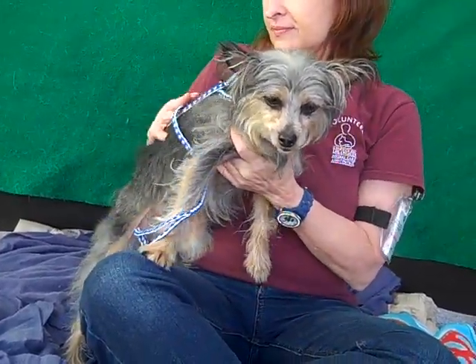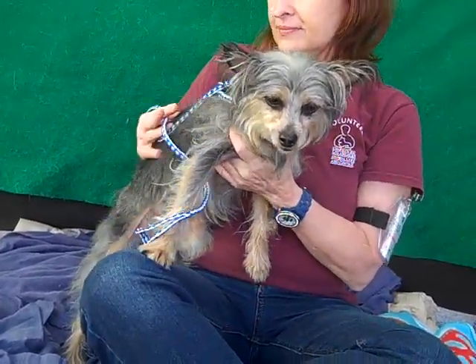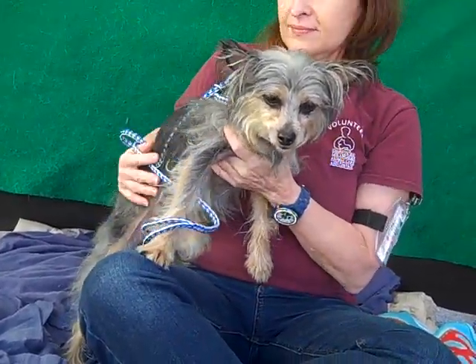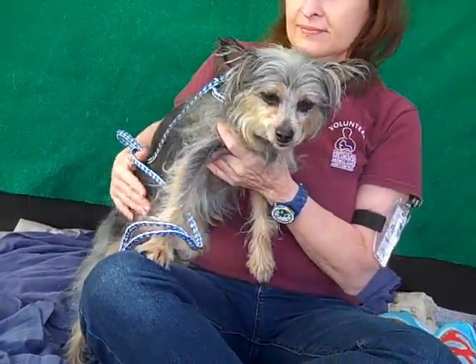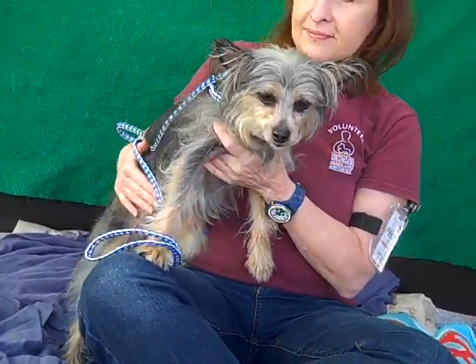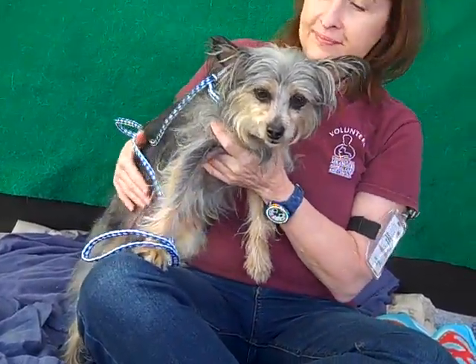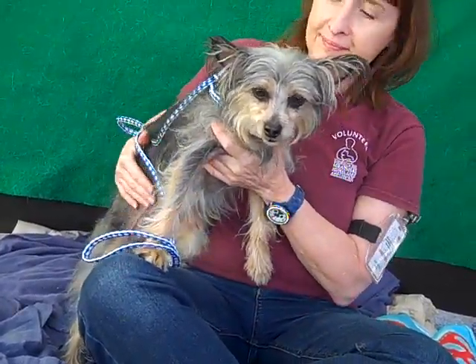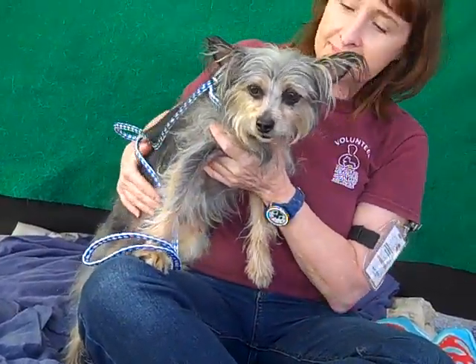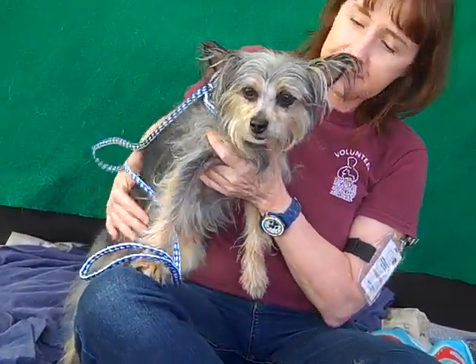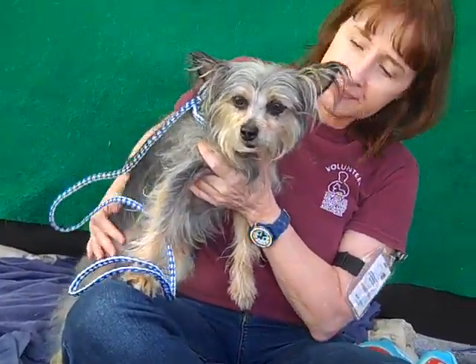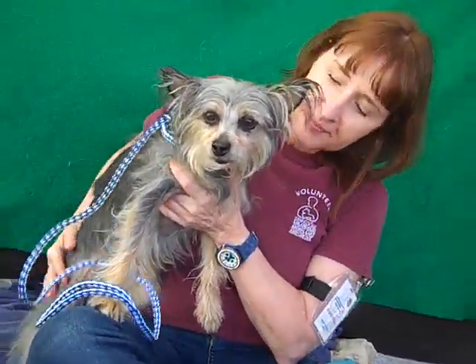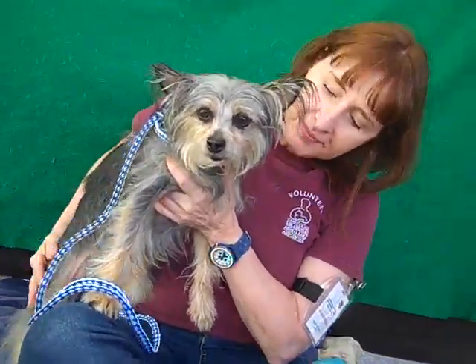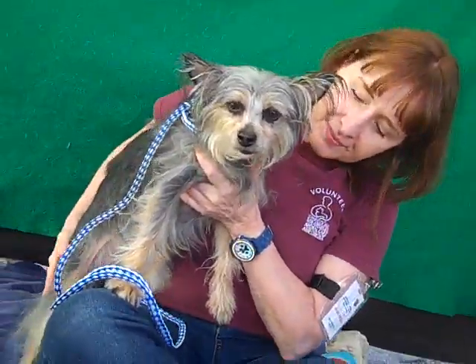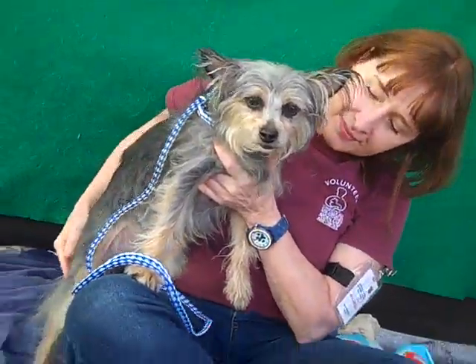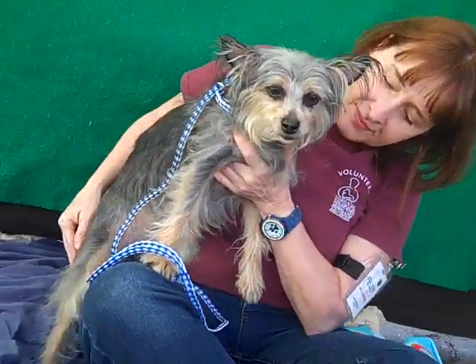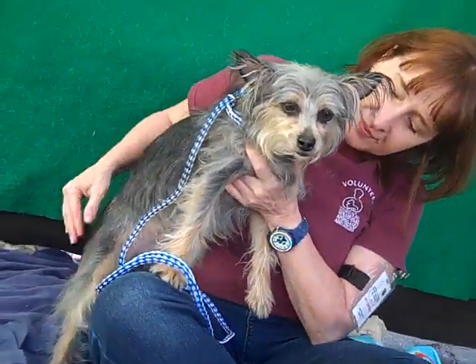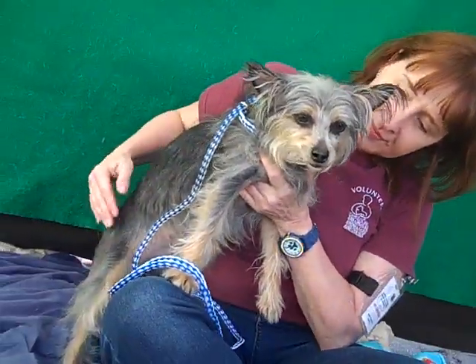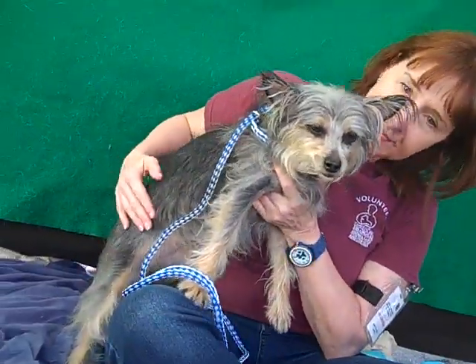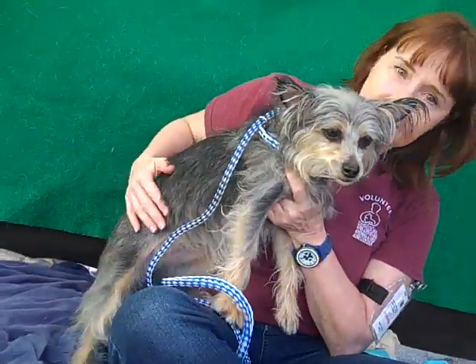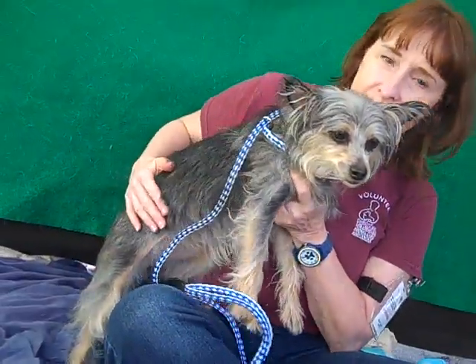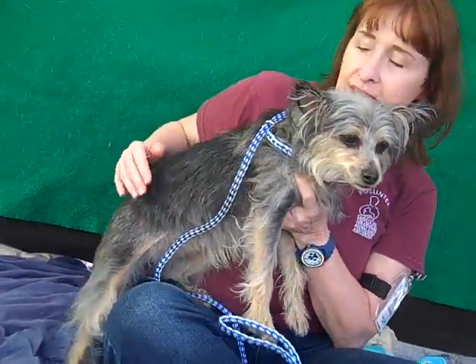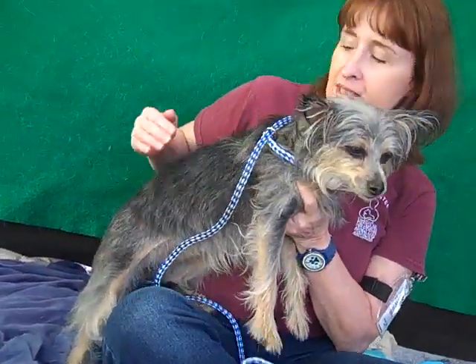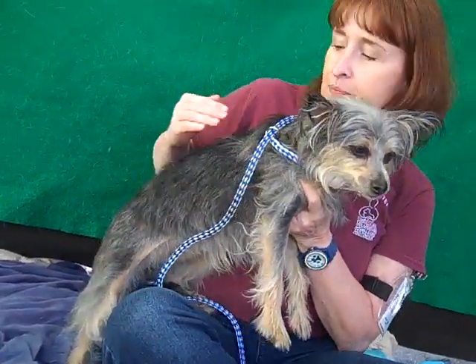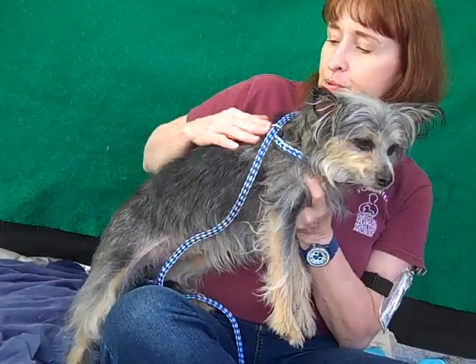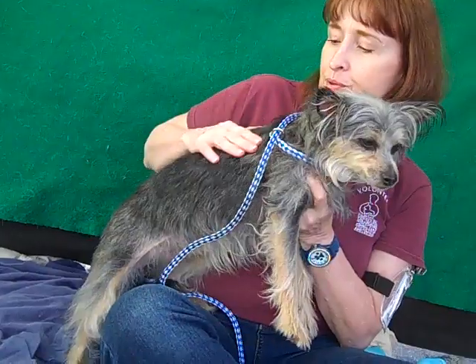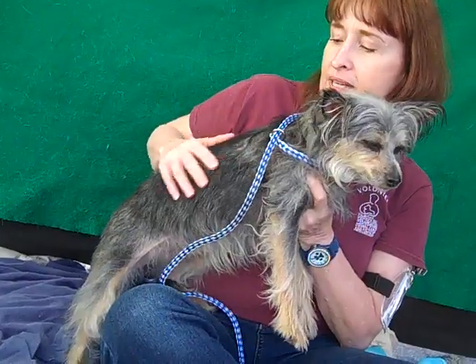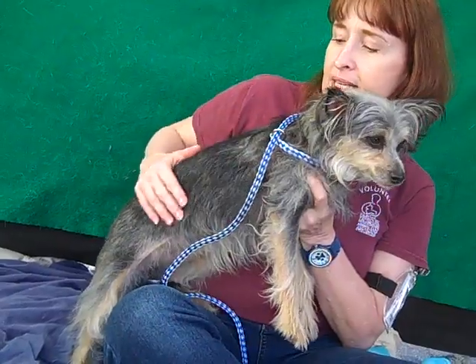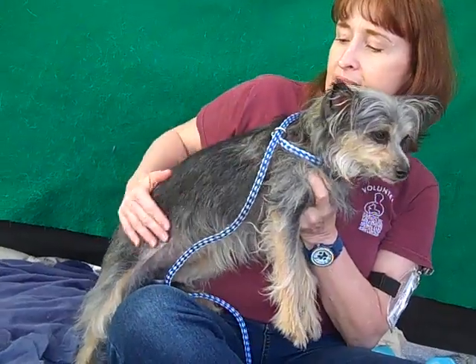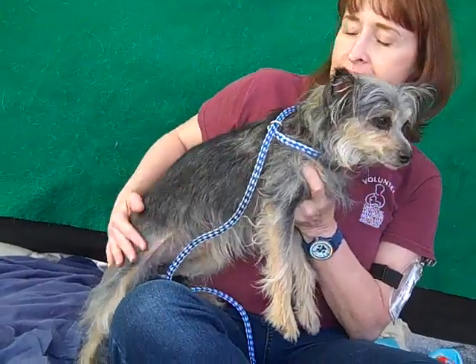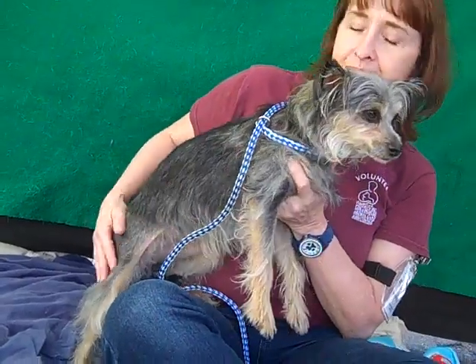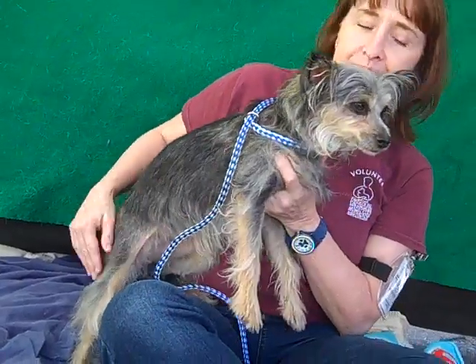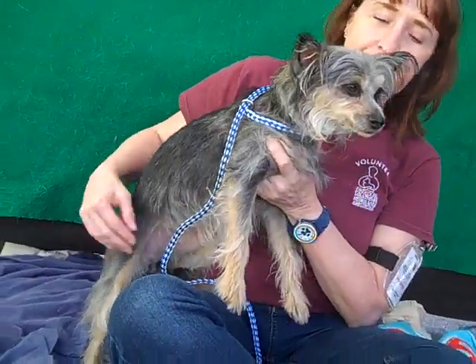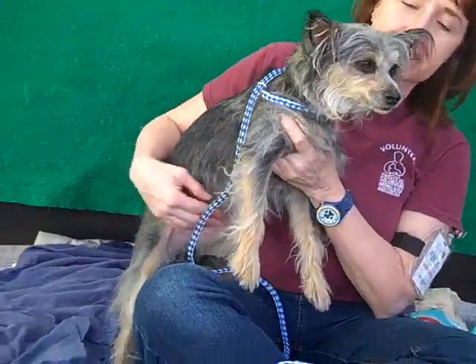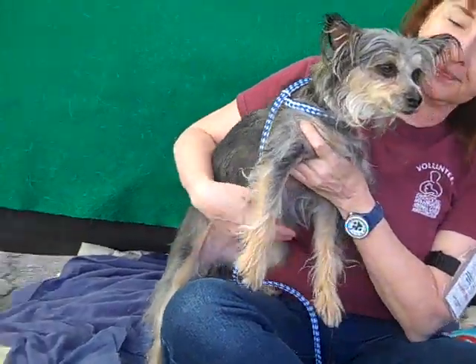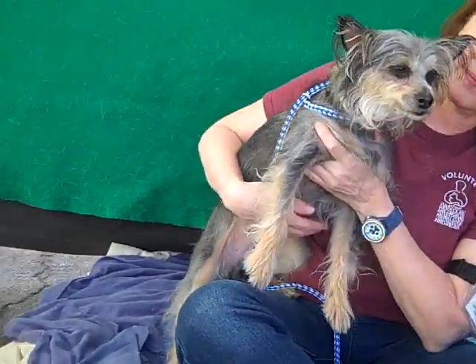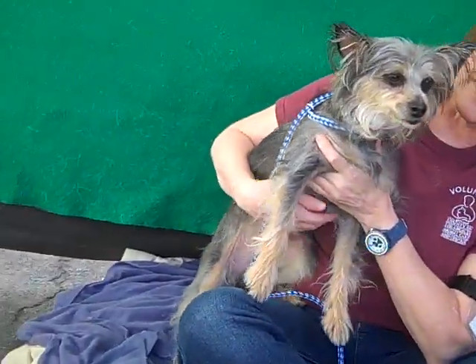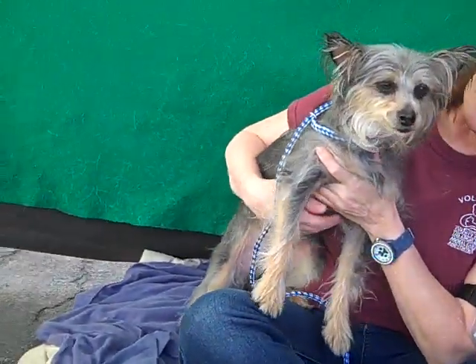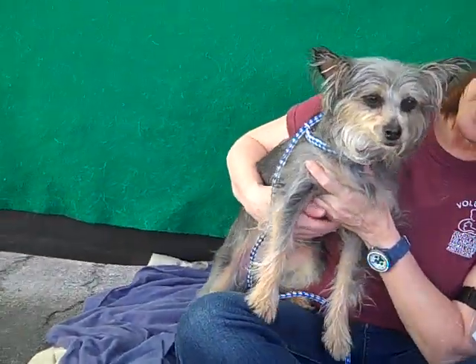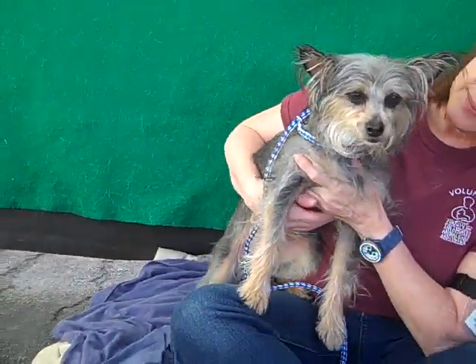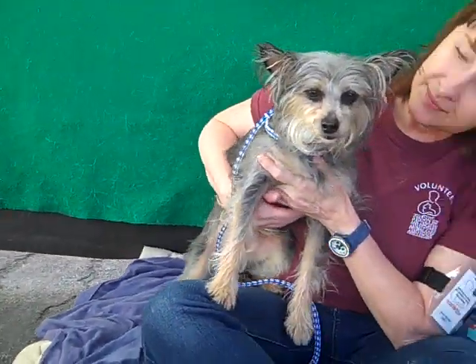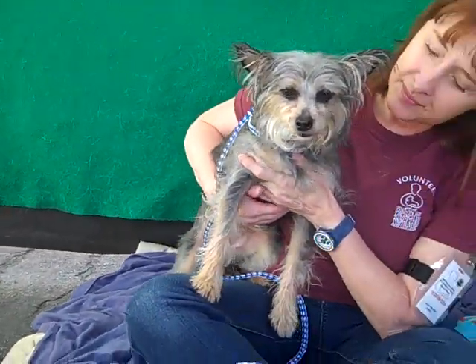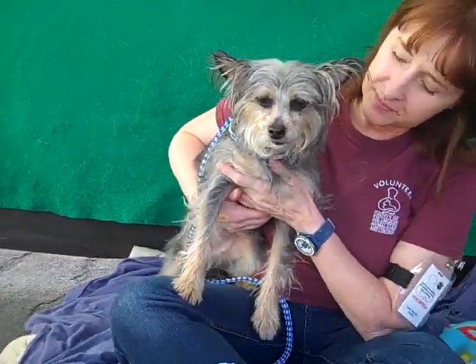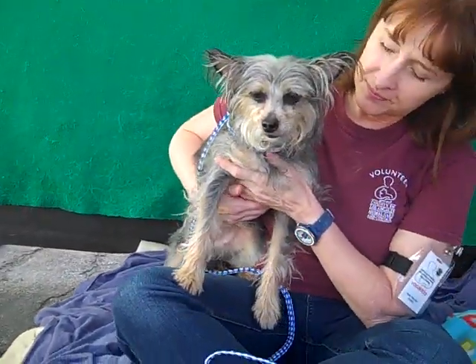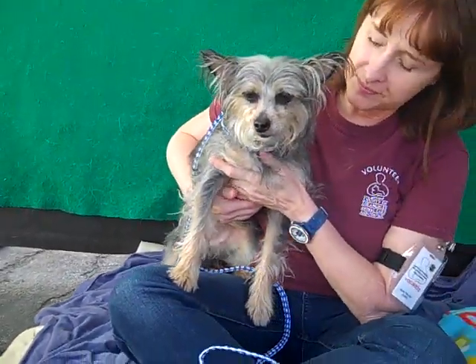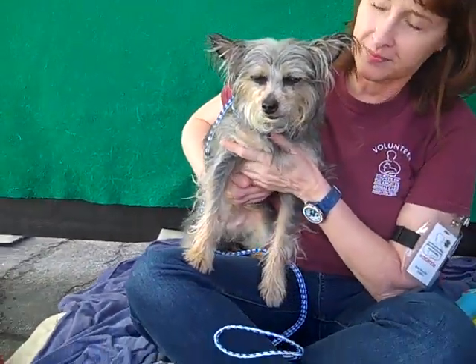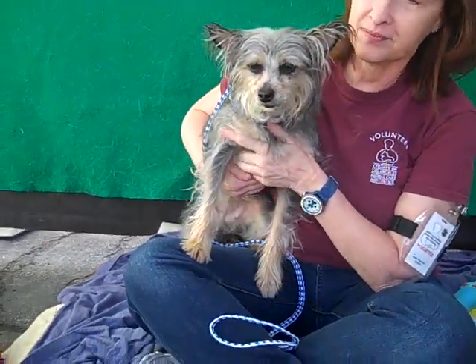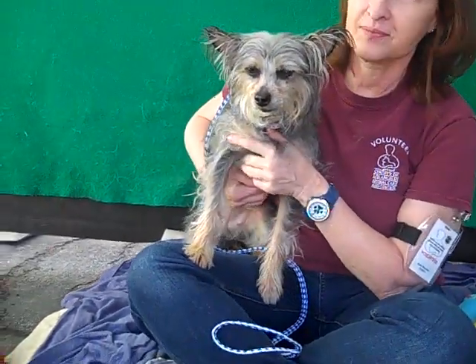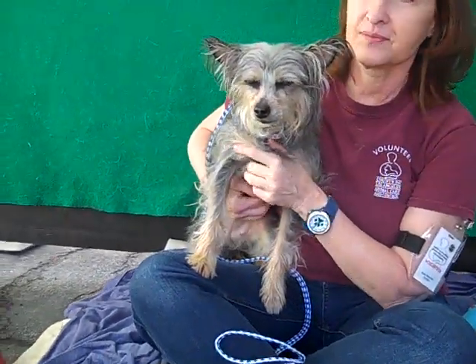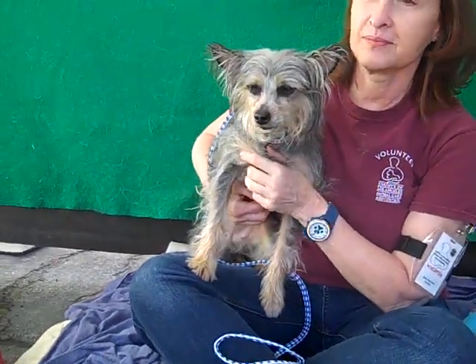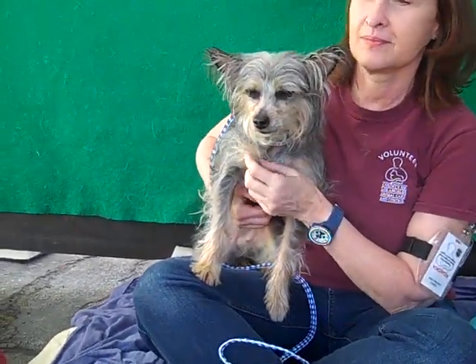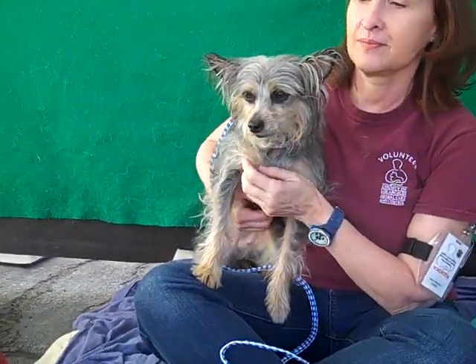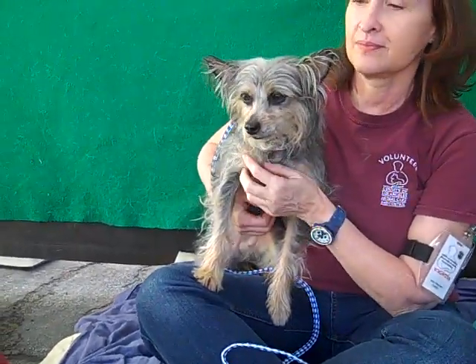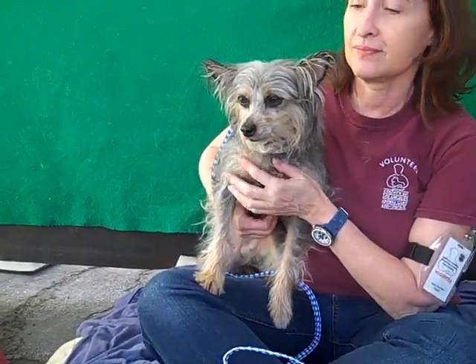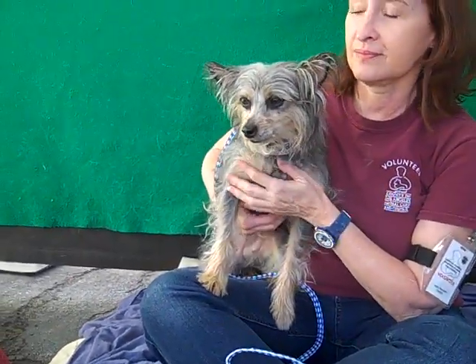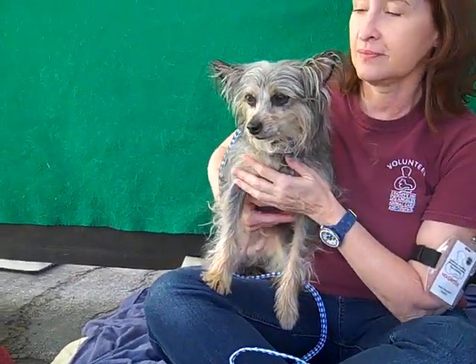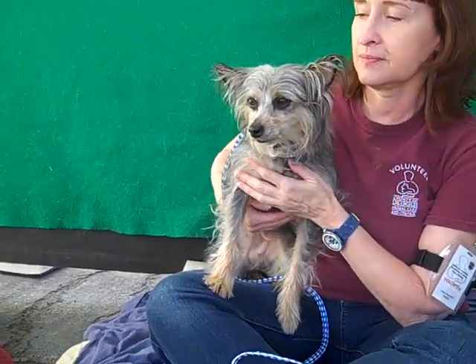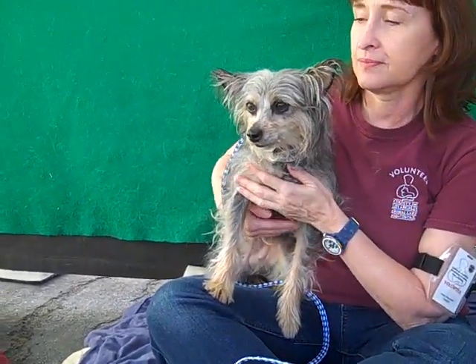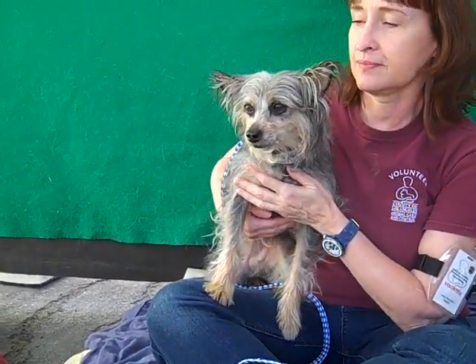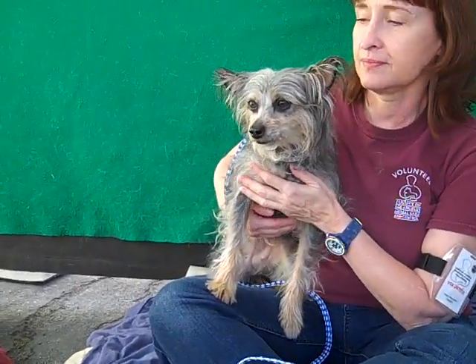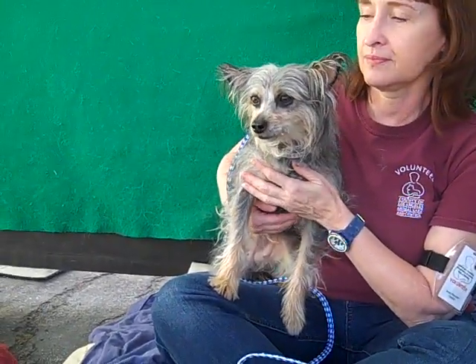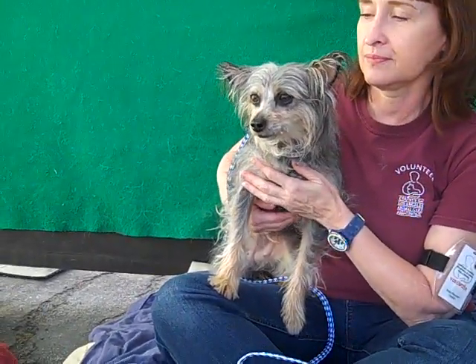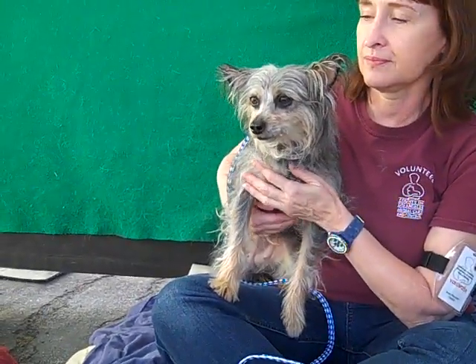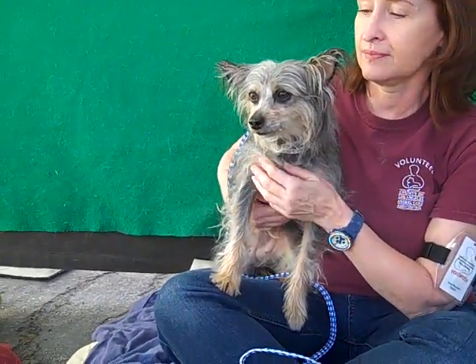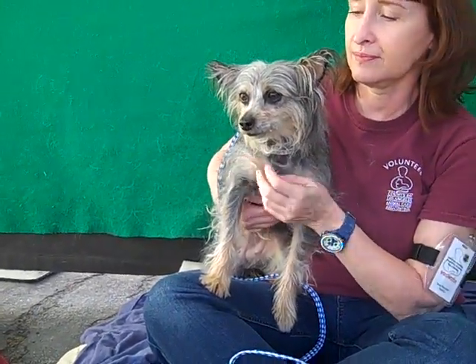I don't know if you can see how gorgeous it is — yeah, right there from the side. Beautiful, beautiful gal, very soft and silky, true to her name's sake.